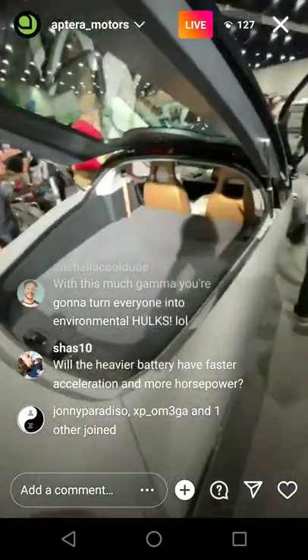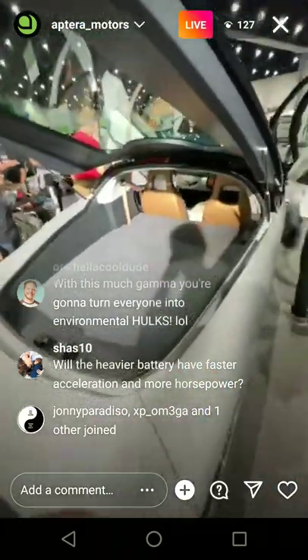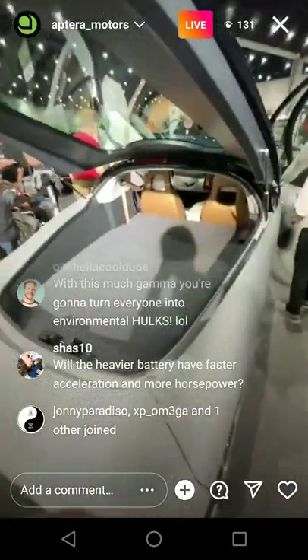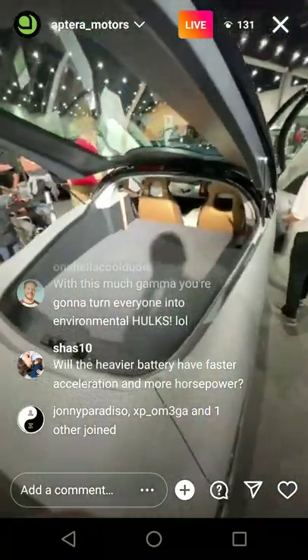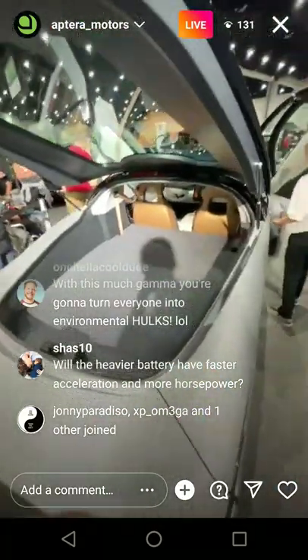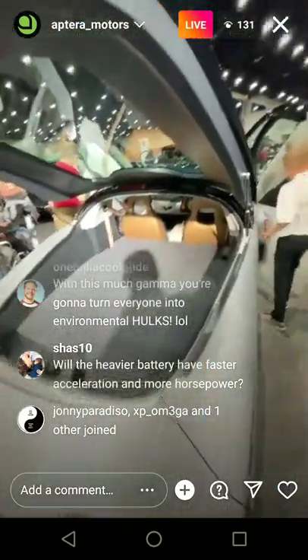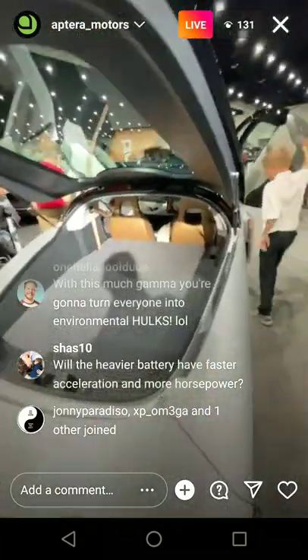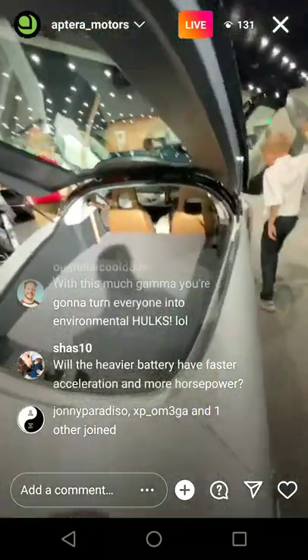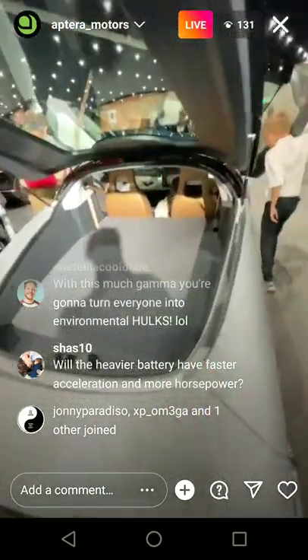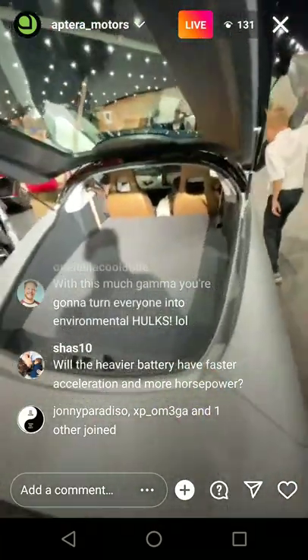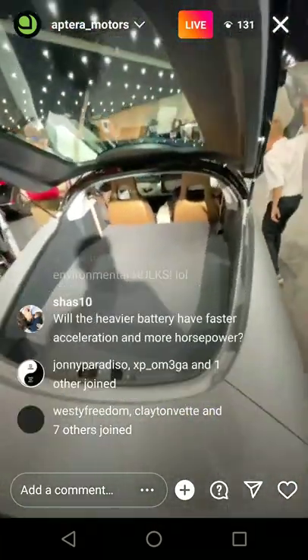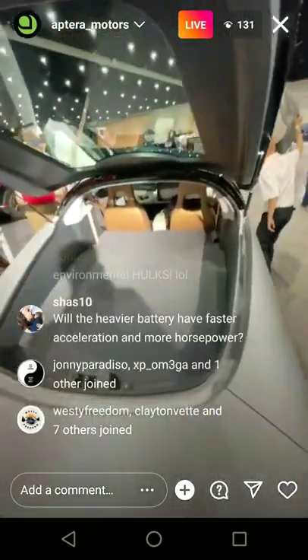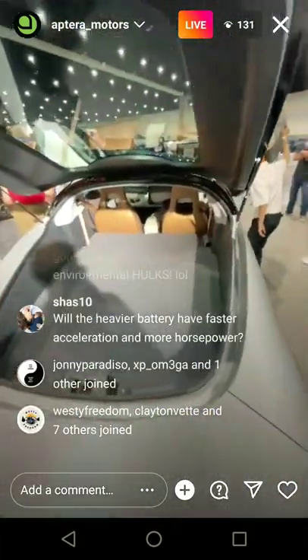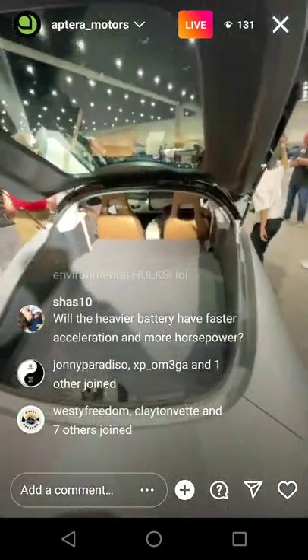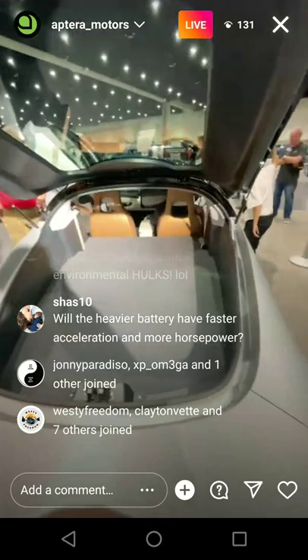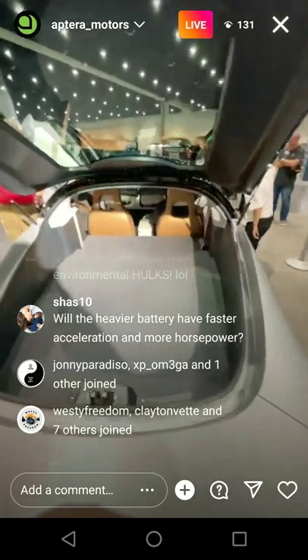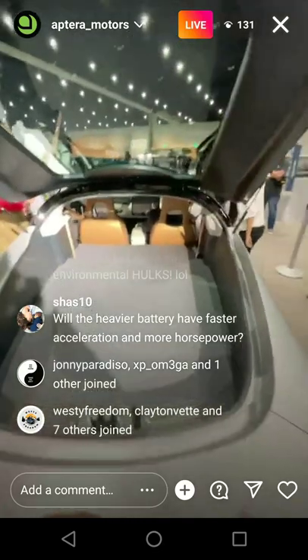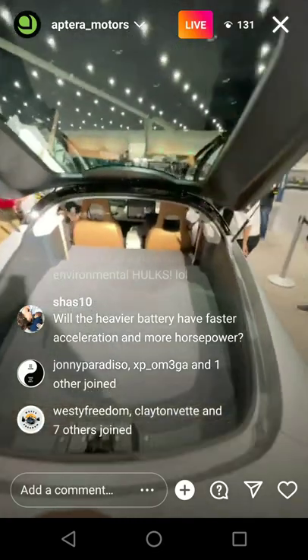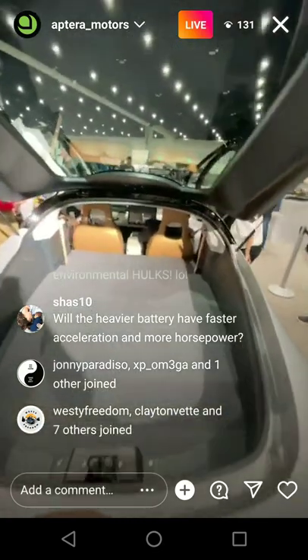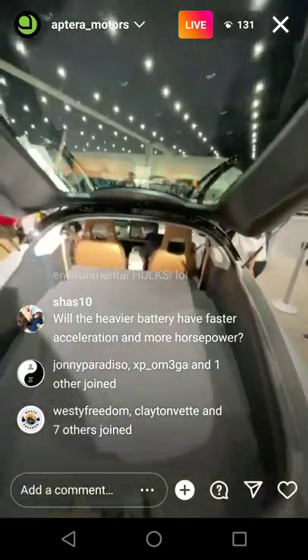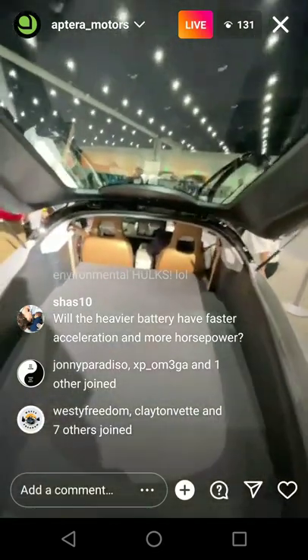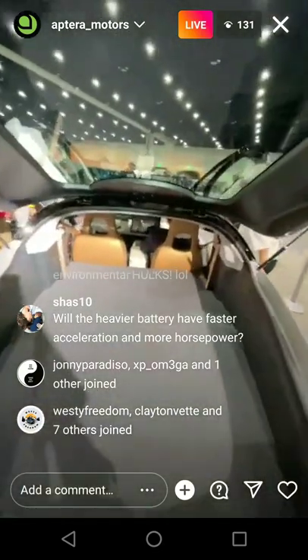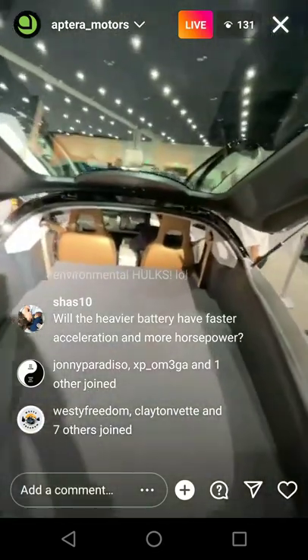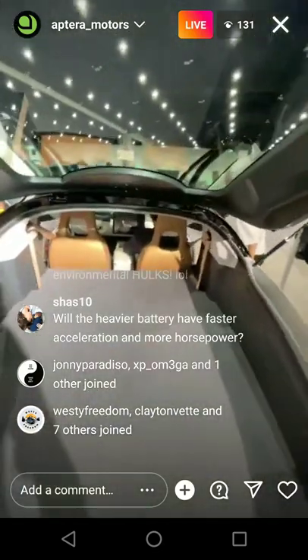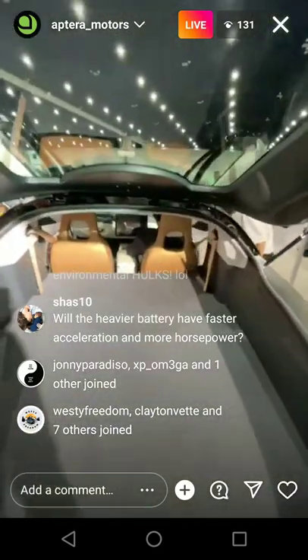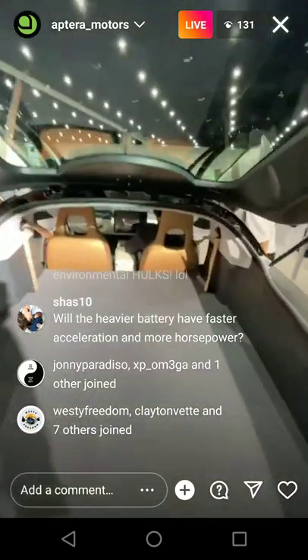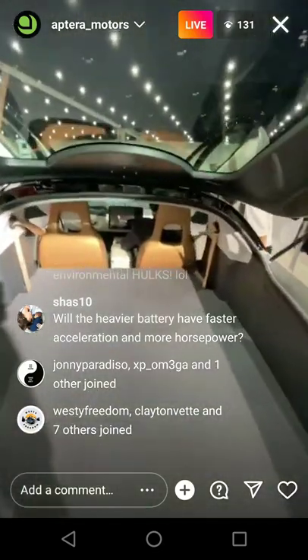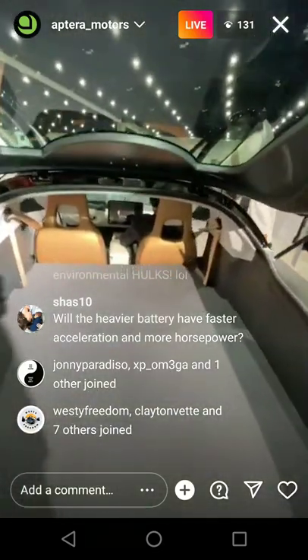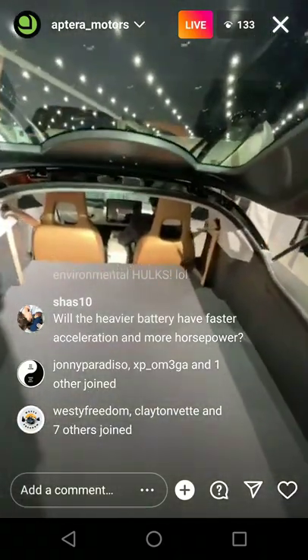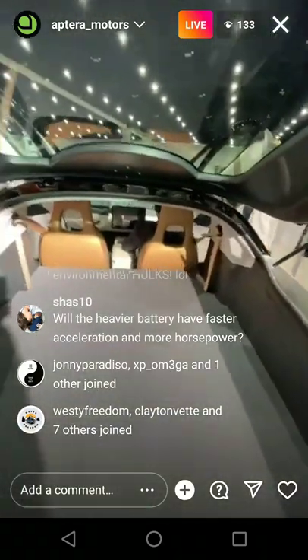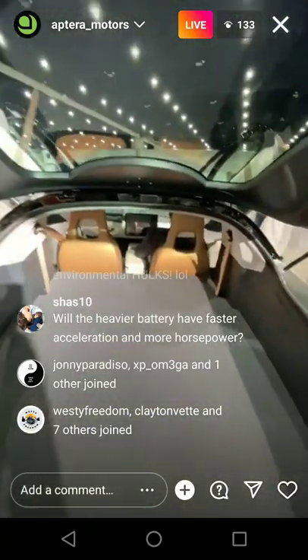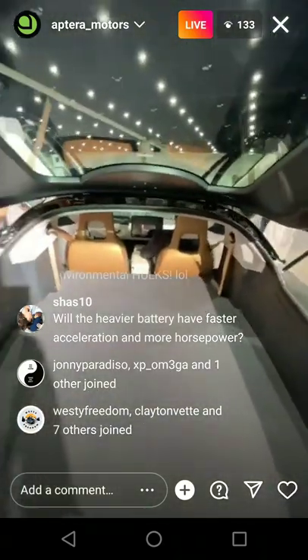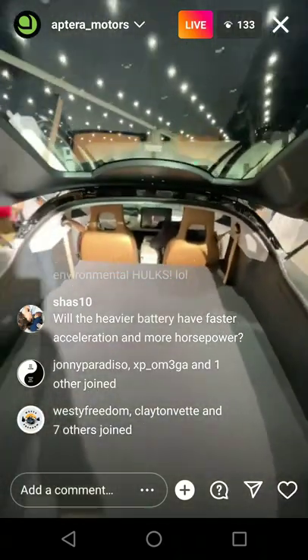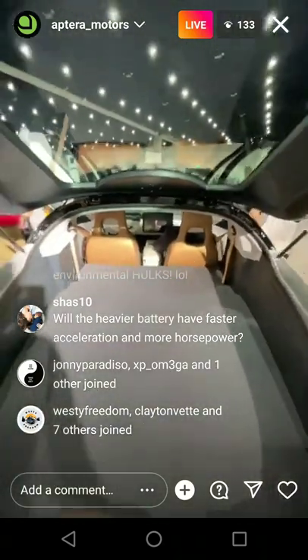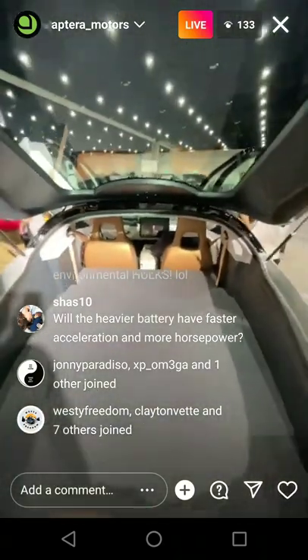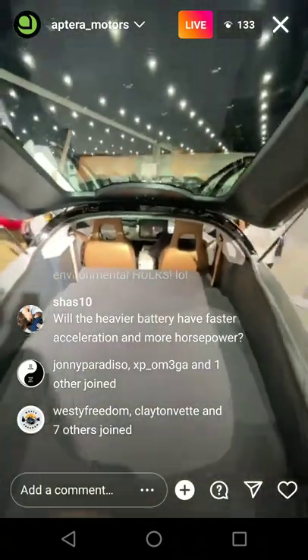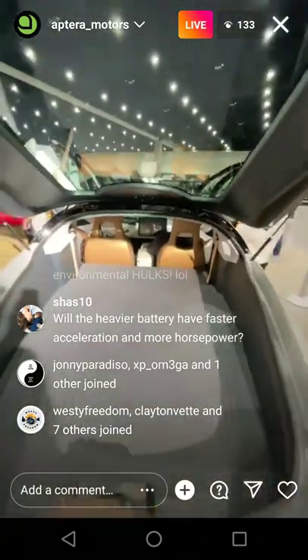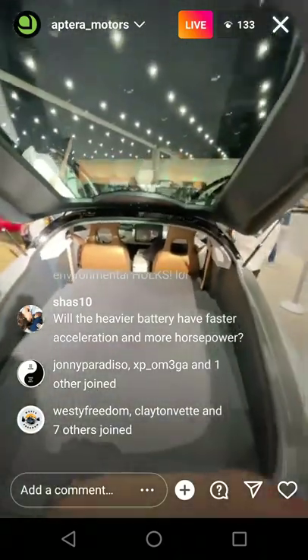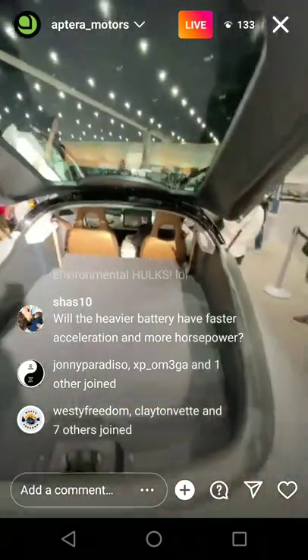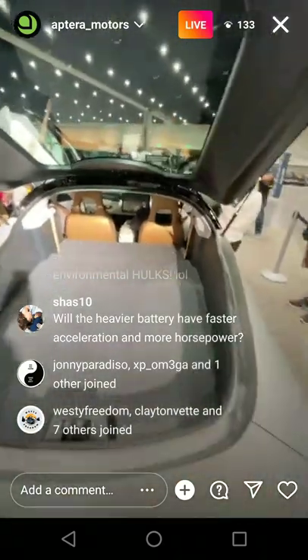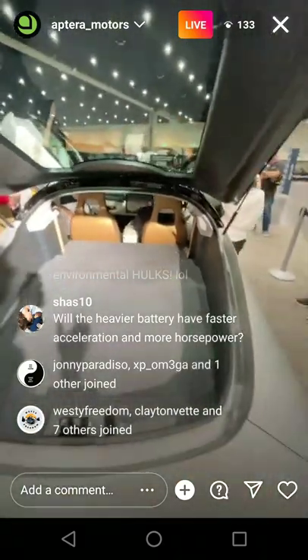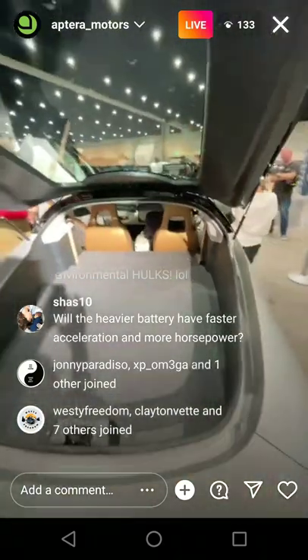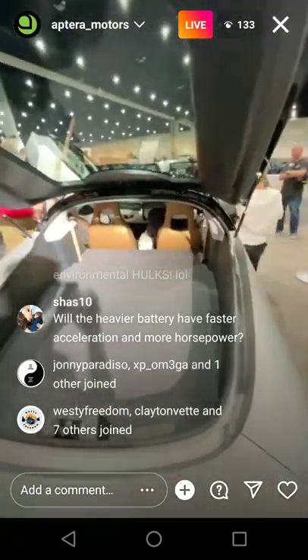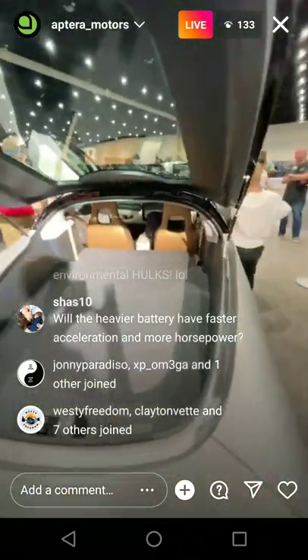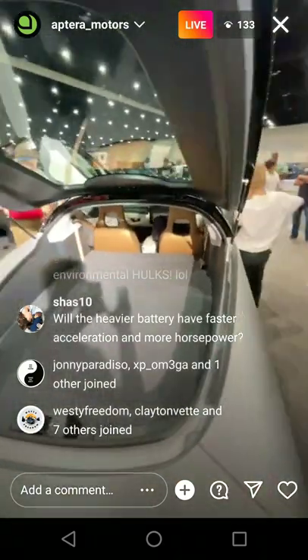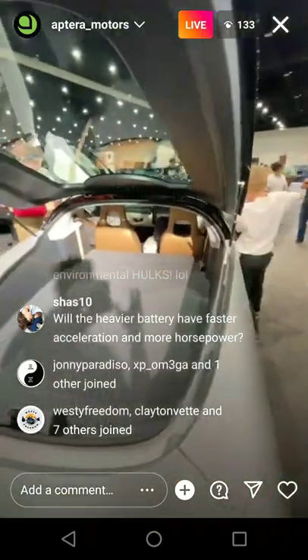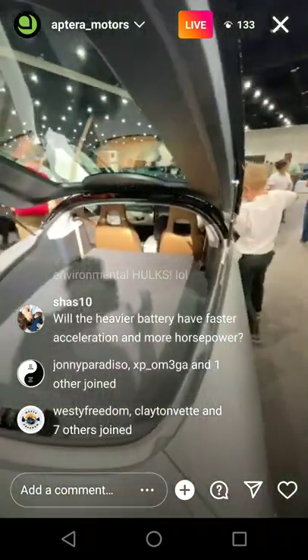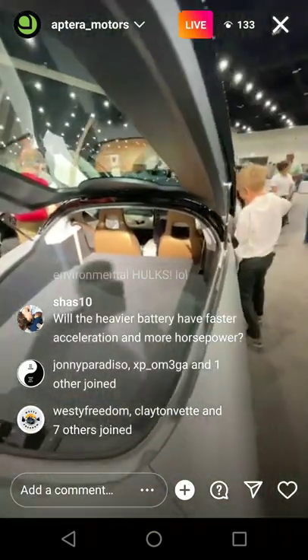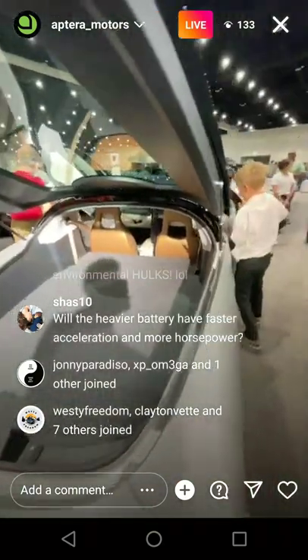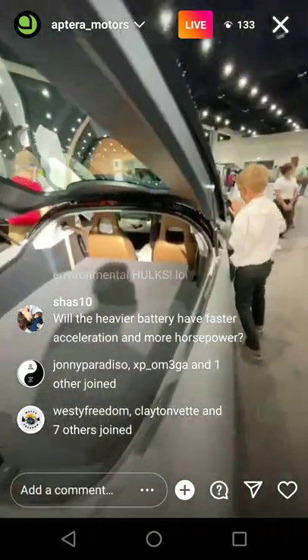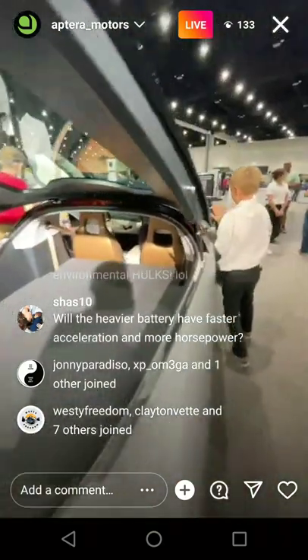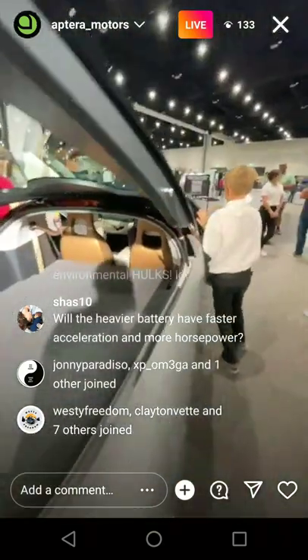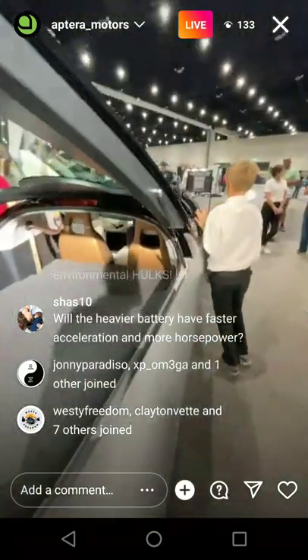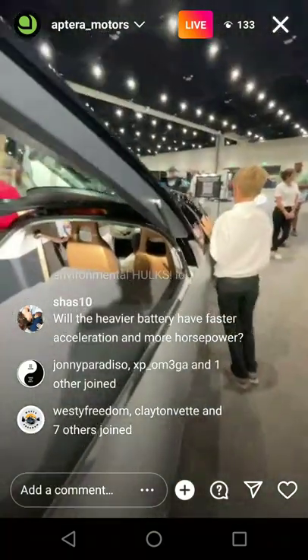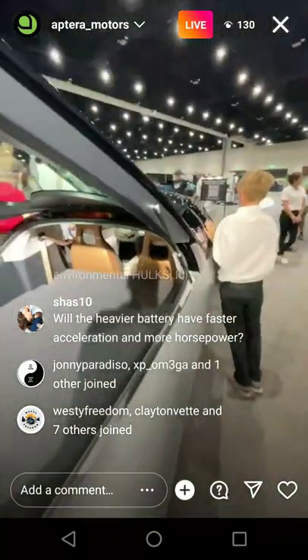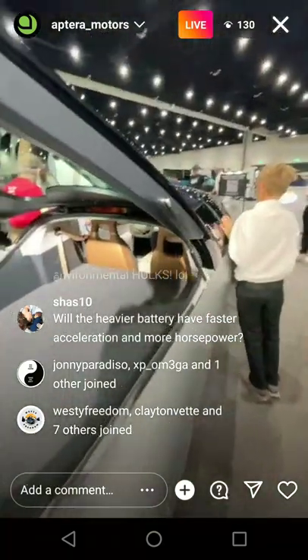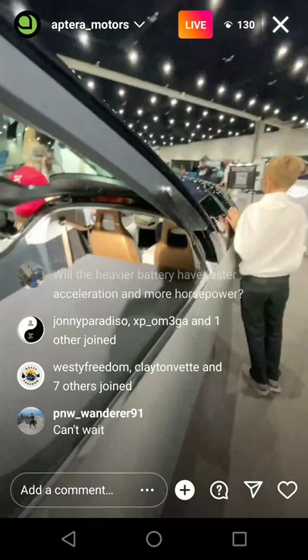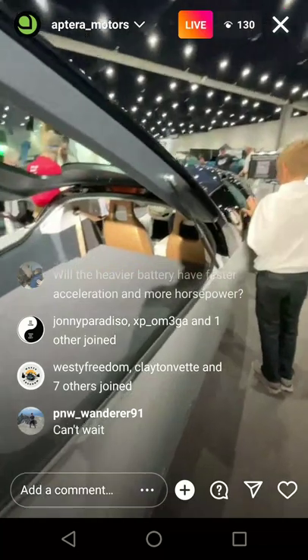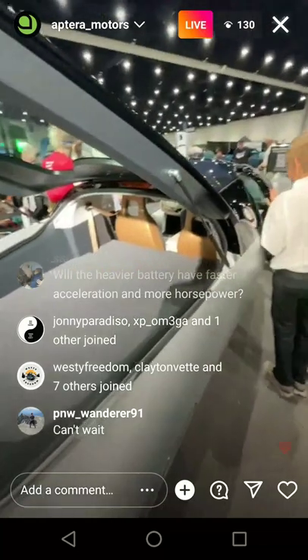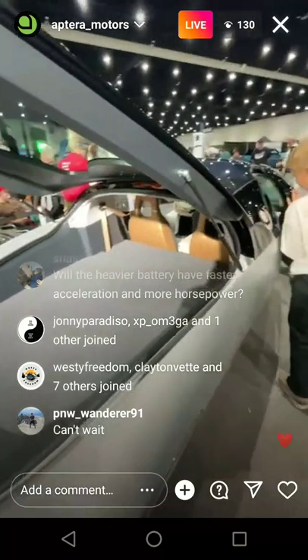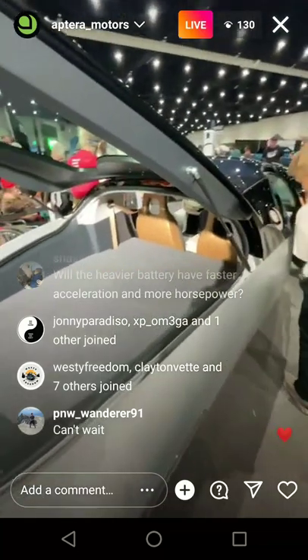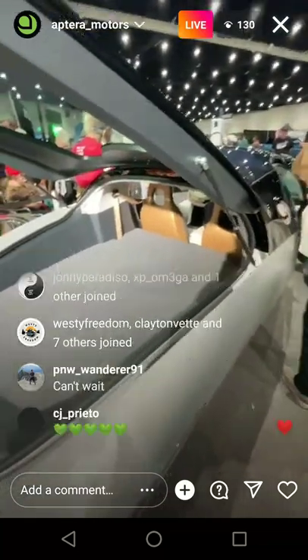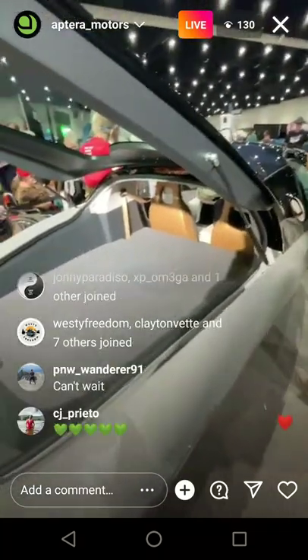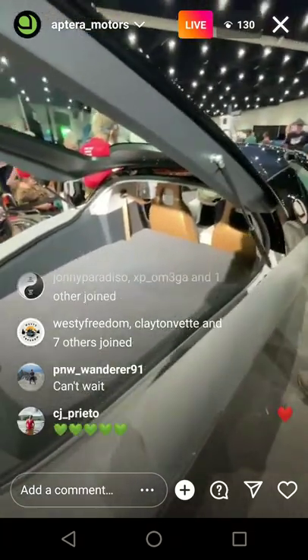Is there a glove box? There's probably going to be like a document holder, but not necessarily a traditional glove box. In that area, we need to have the airbag and other things.